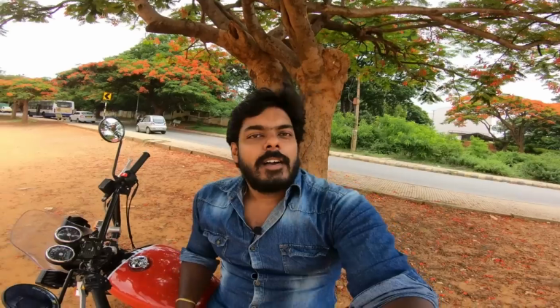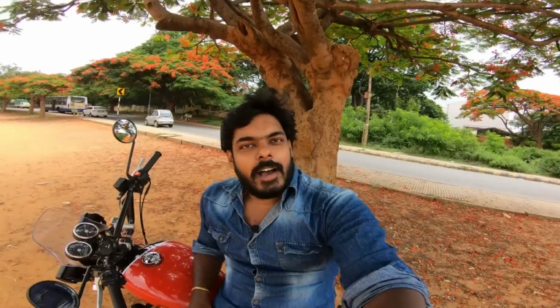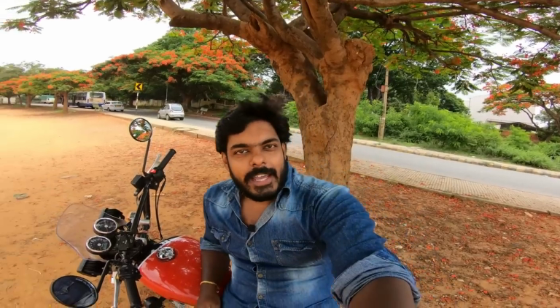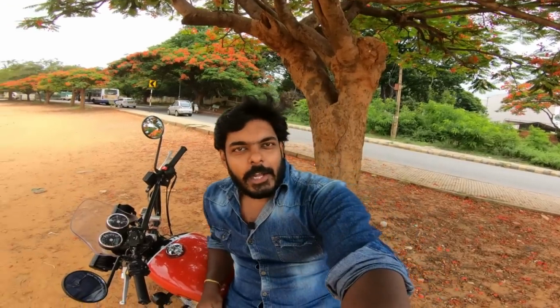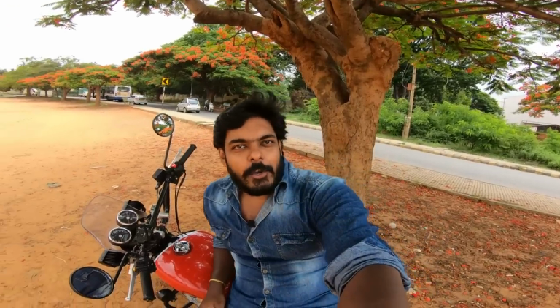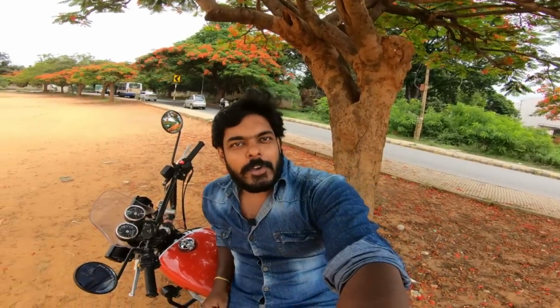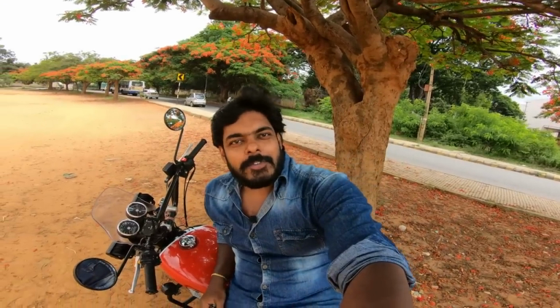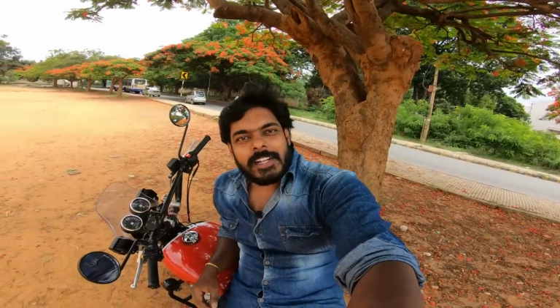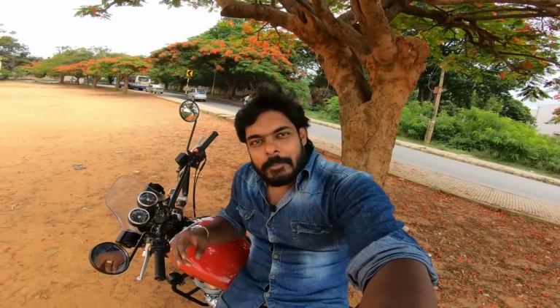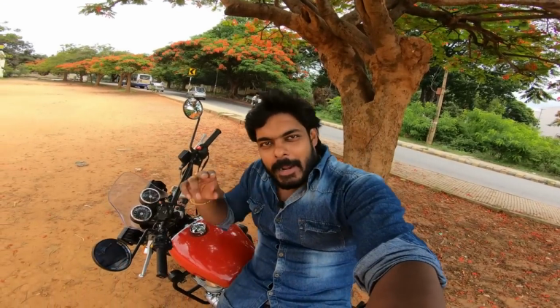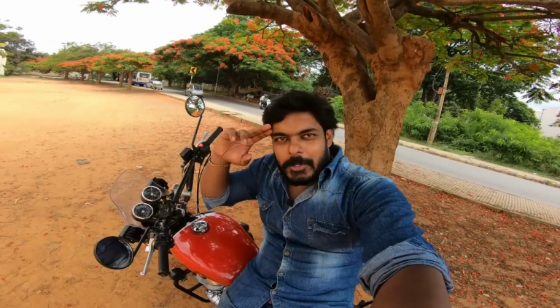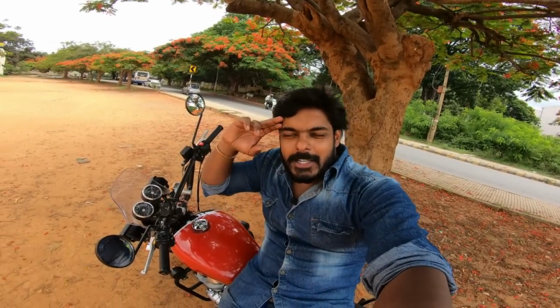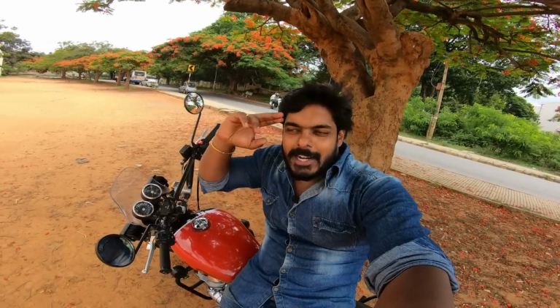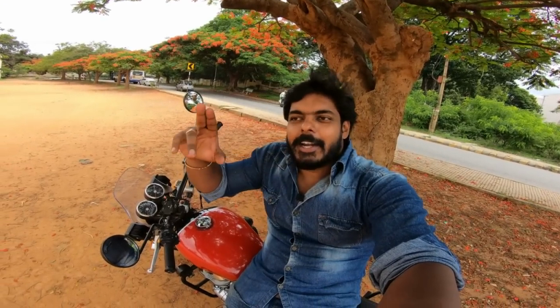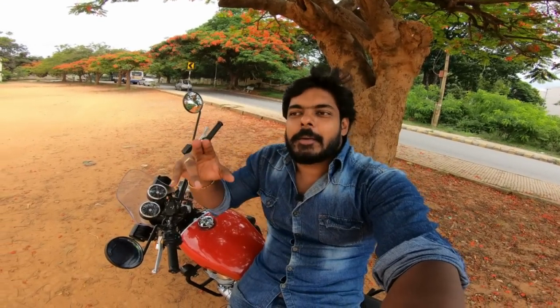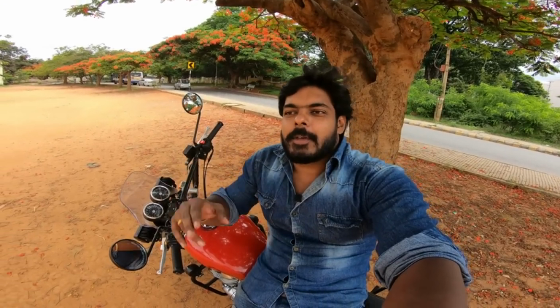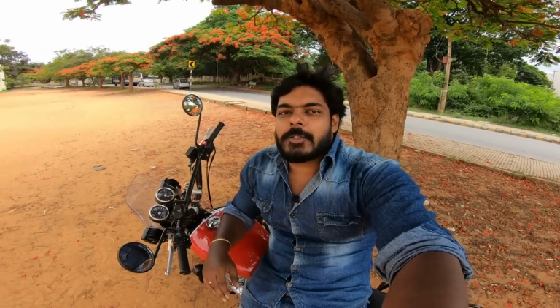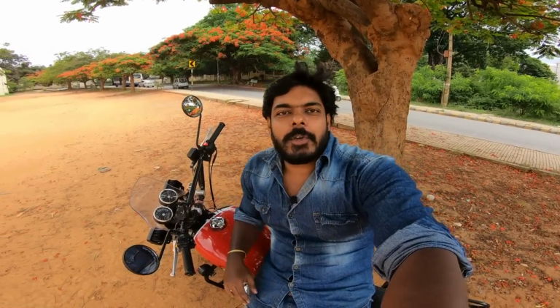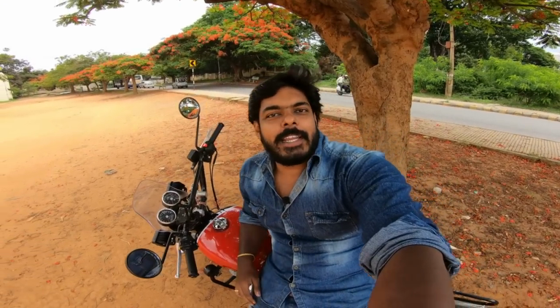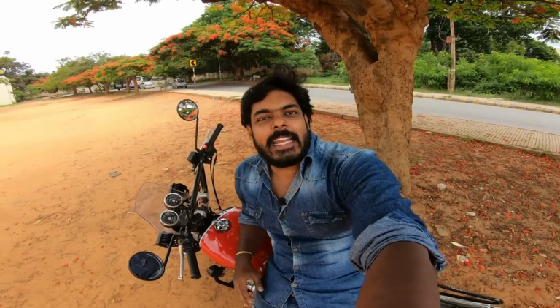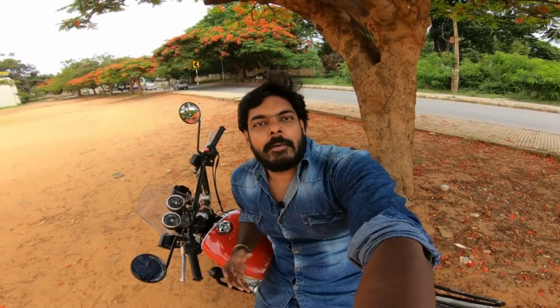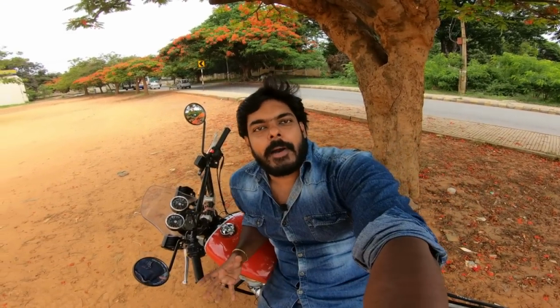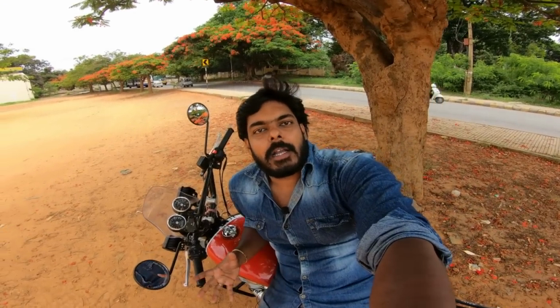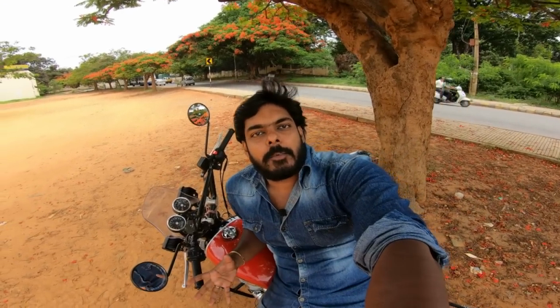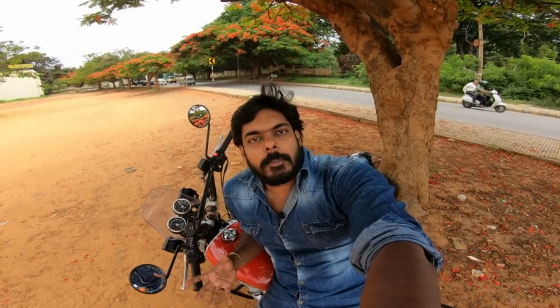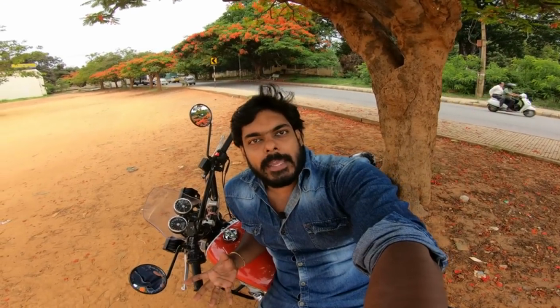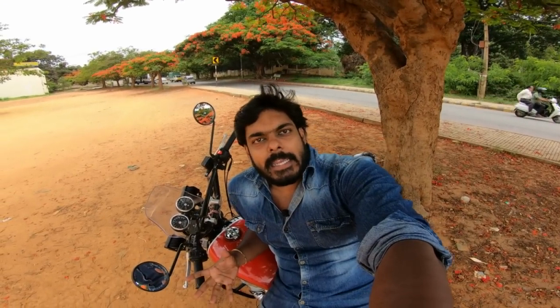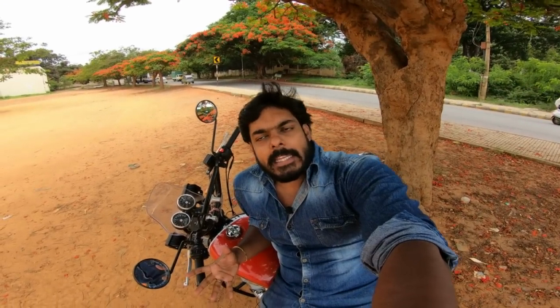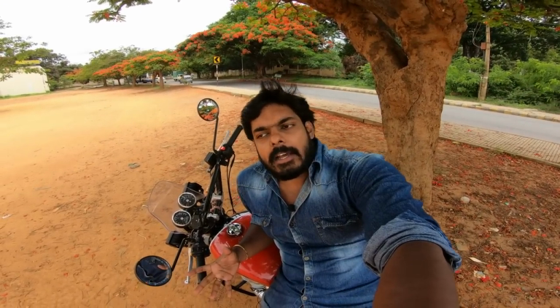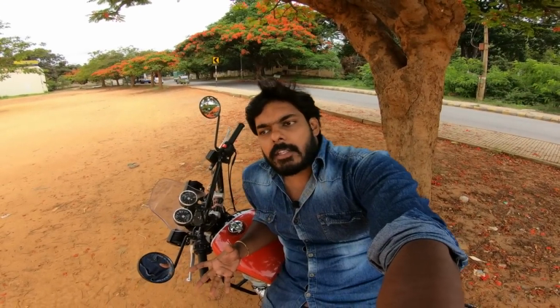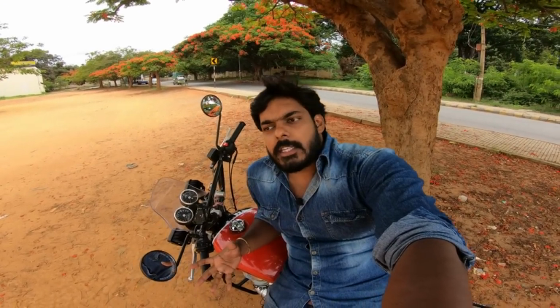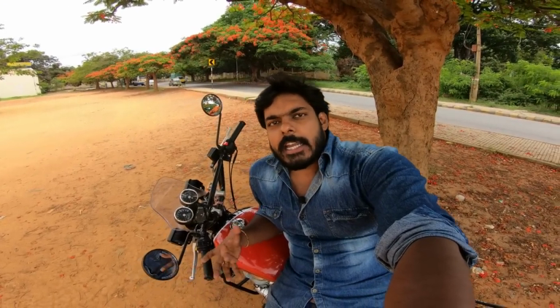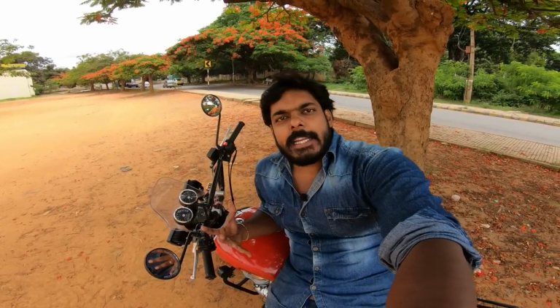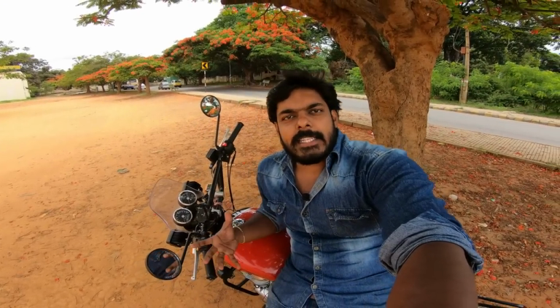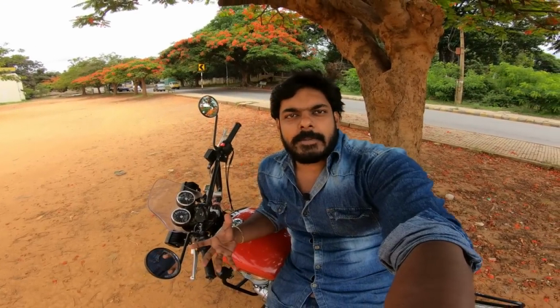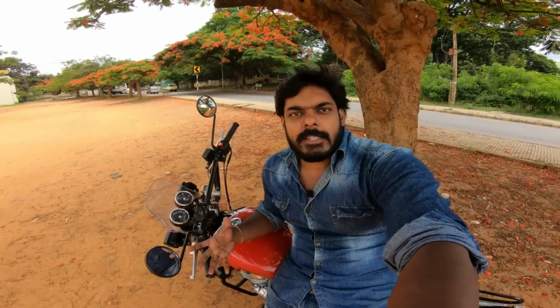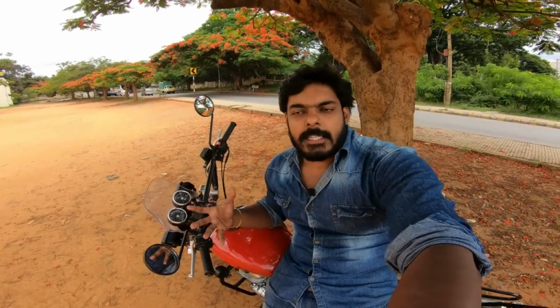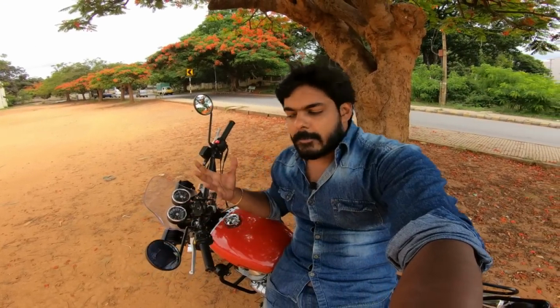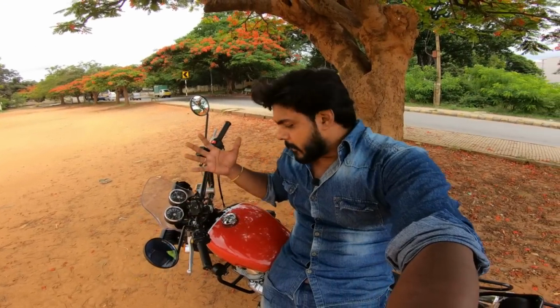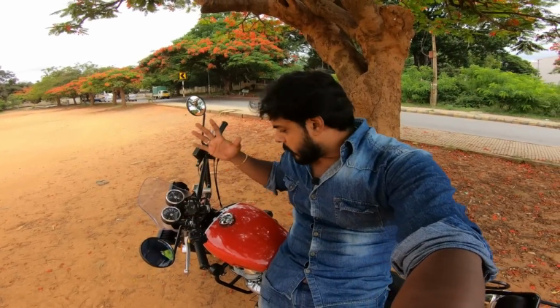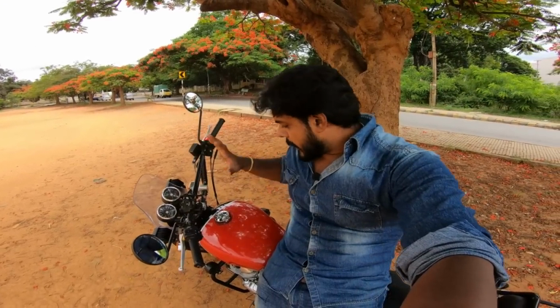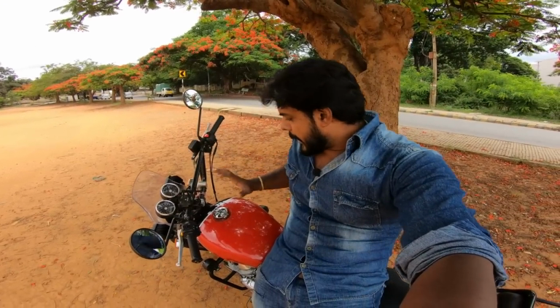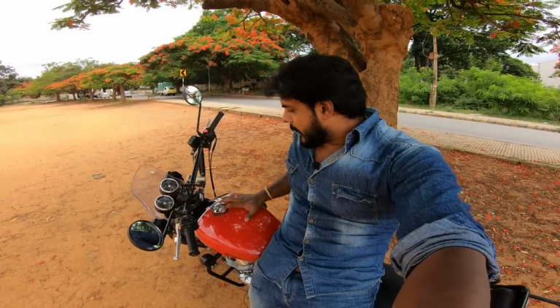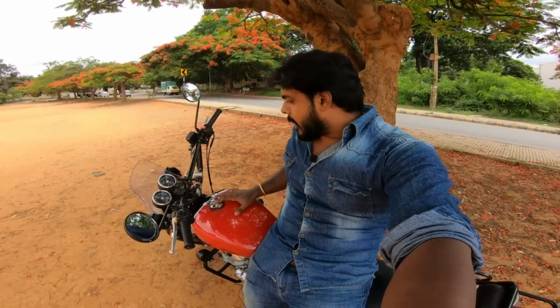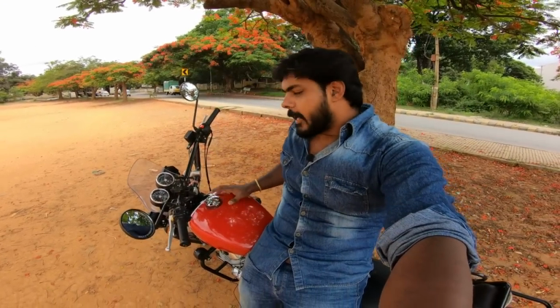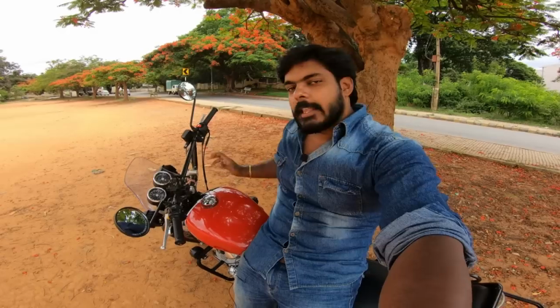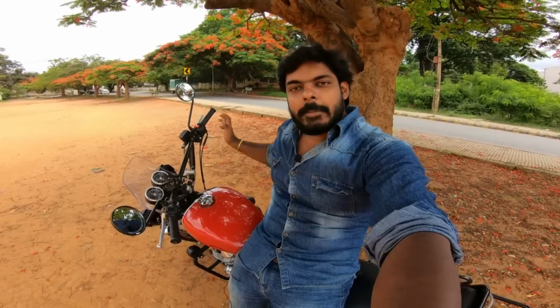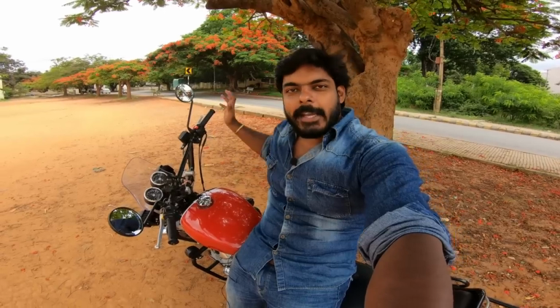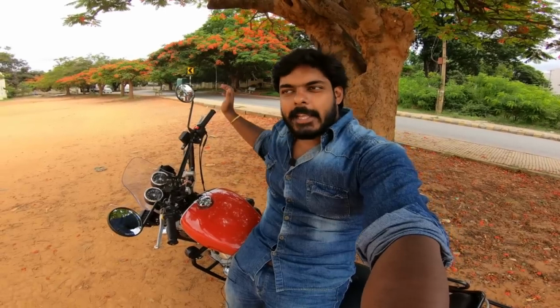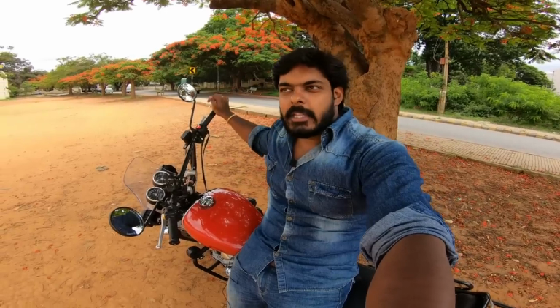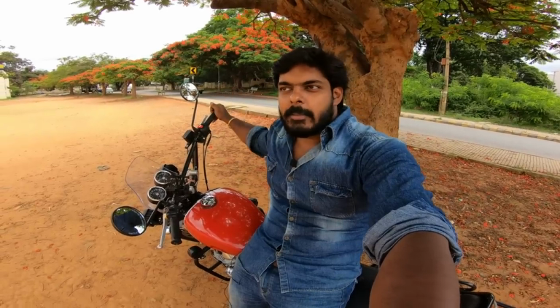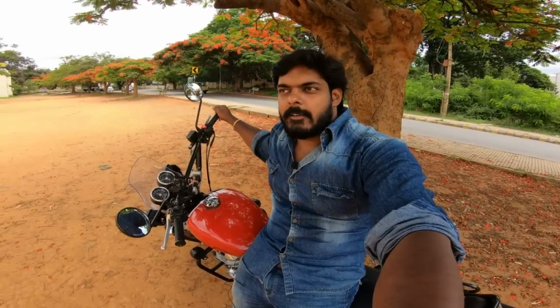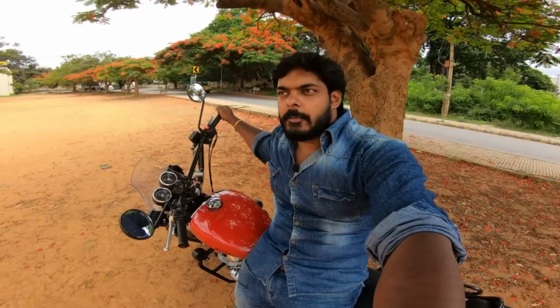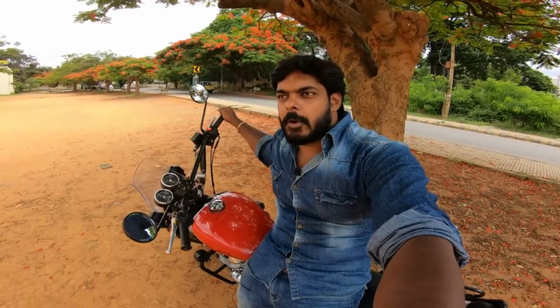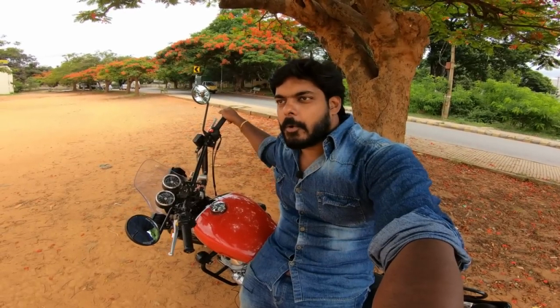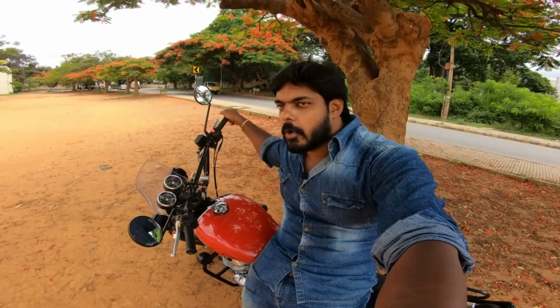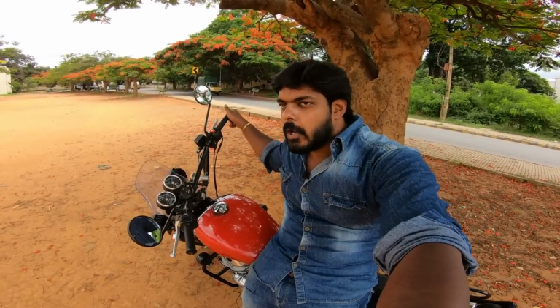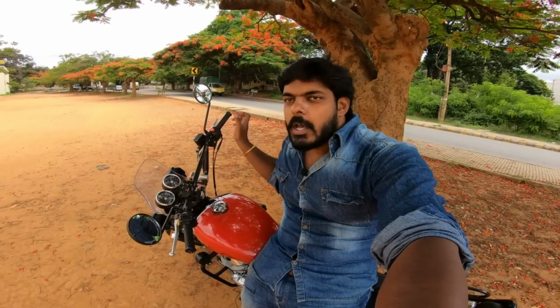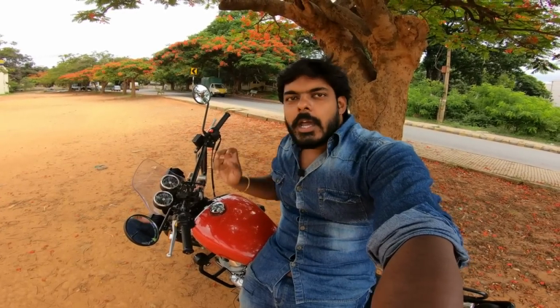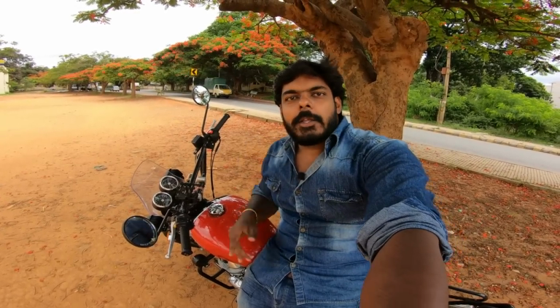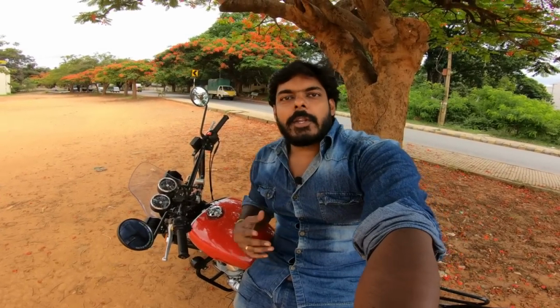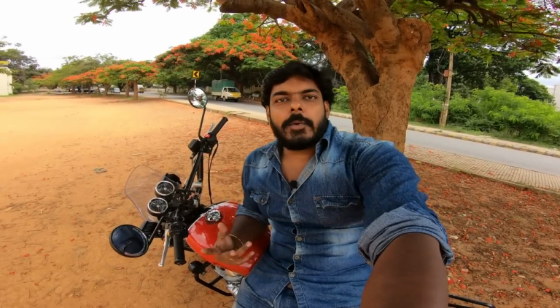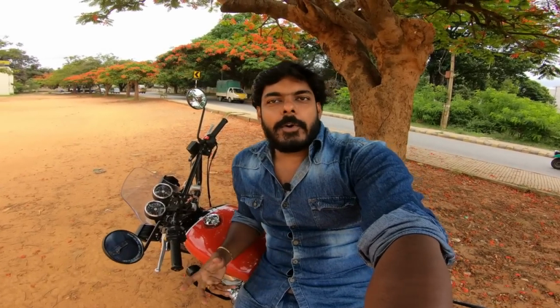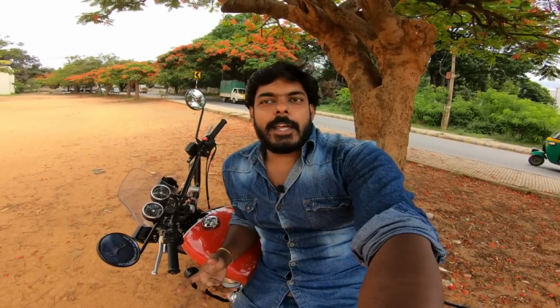Hi, hello viewers, welcome back to channel Rader. Today we are going to talk about the bike Interceptor 650. We are going to review this bike. This is an owner's review.